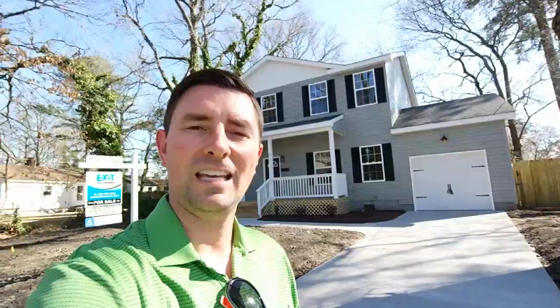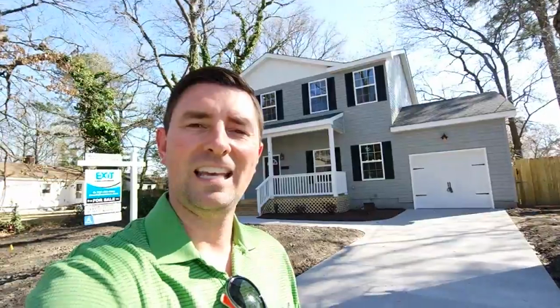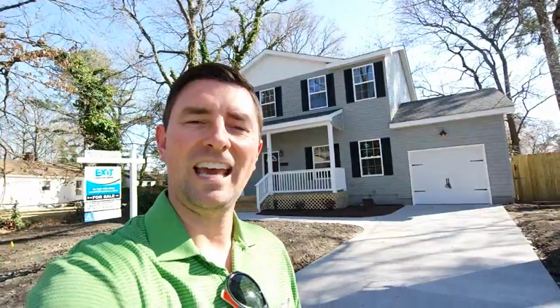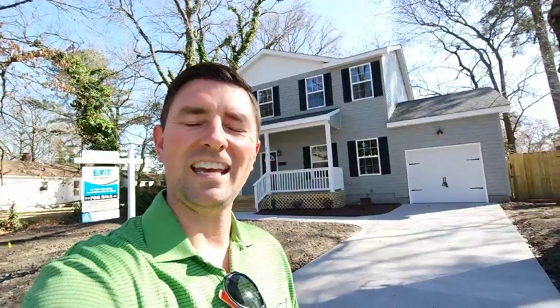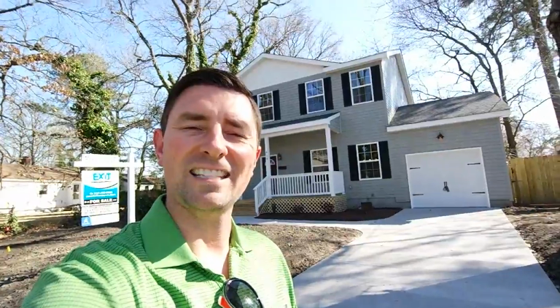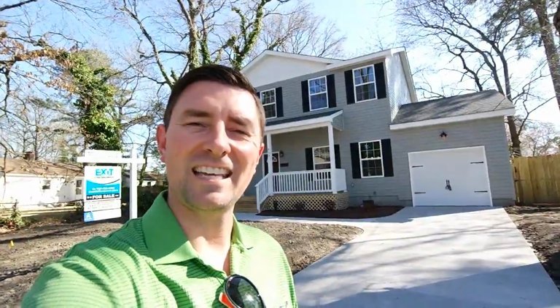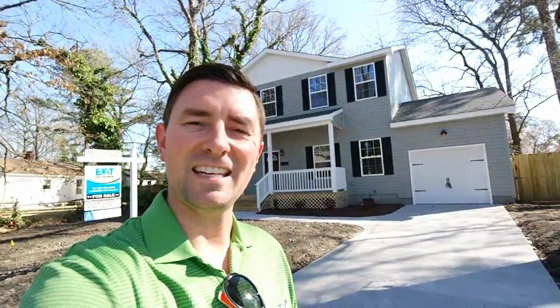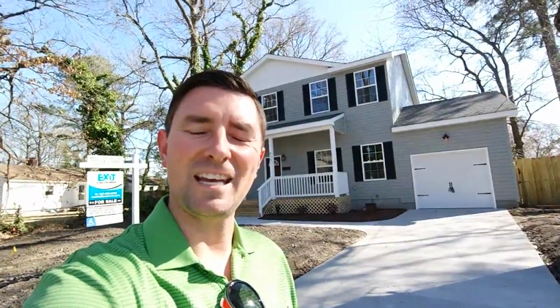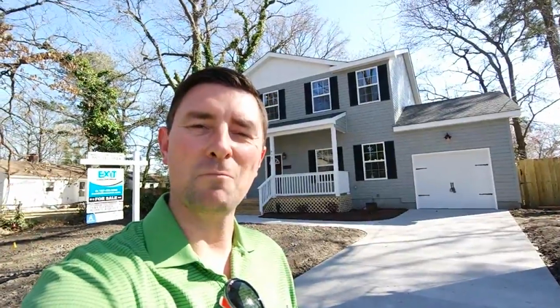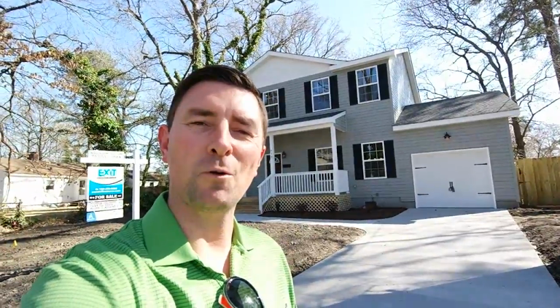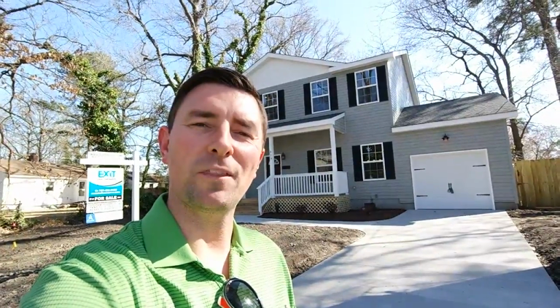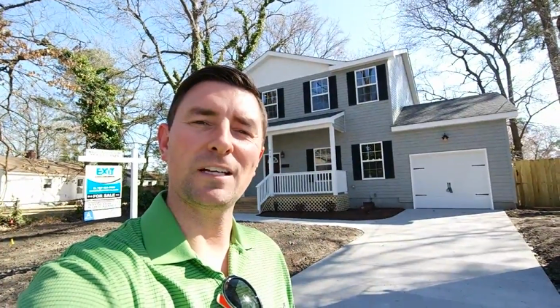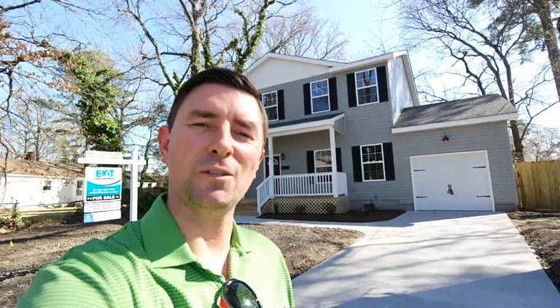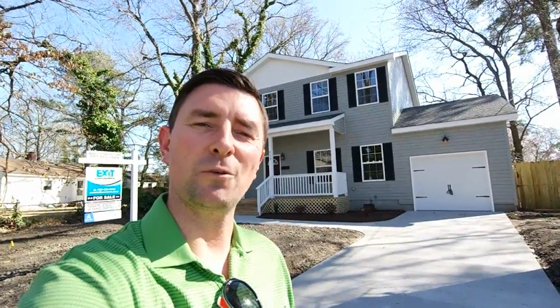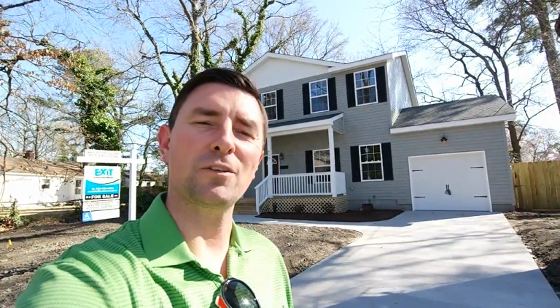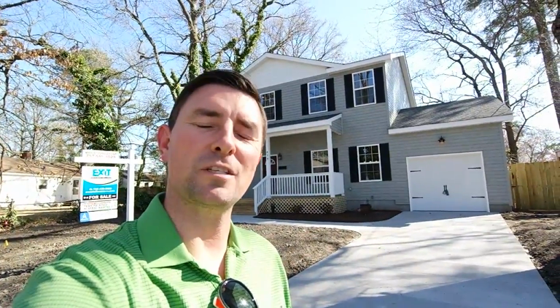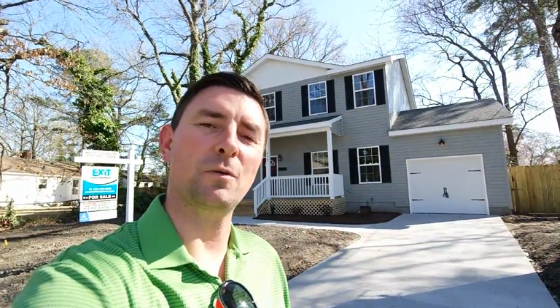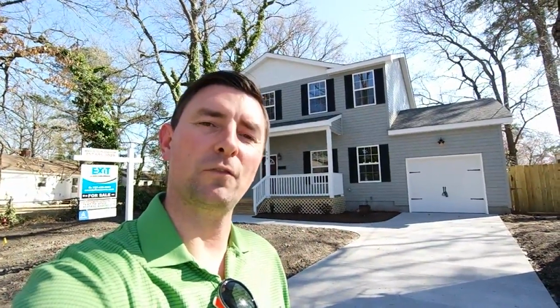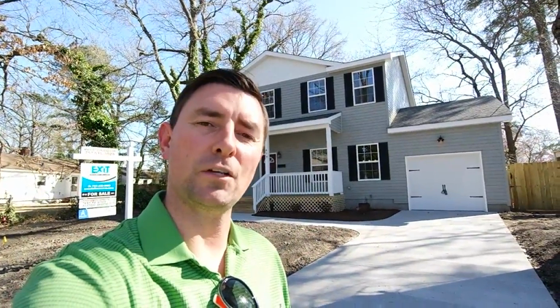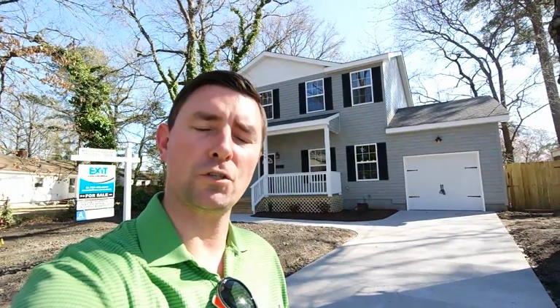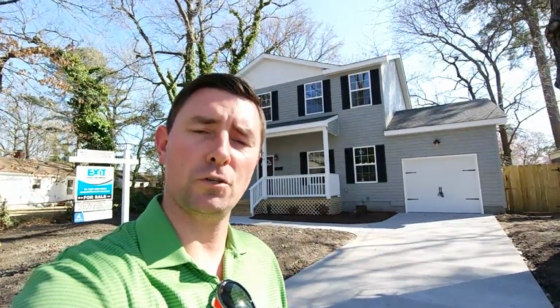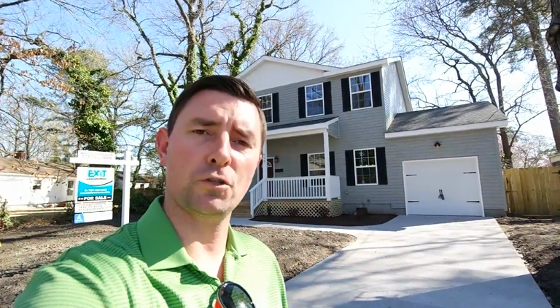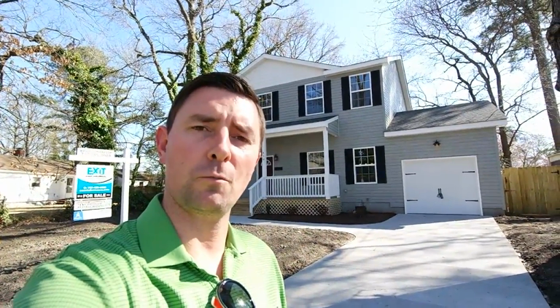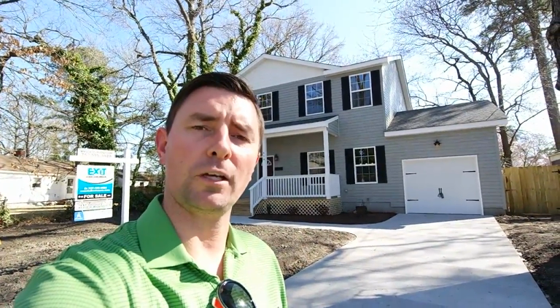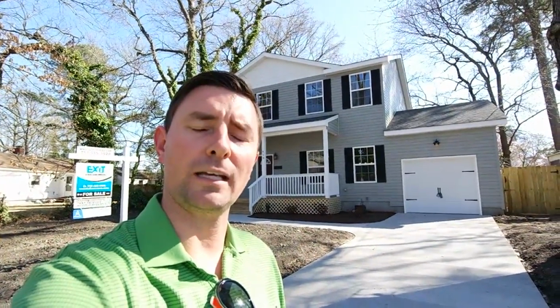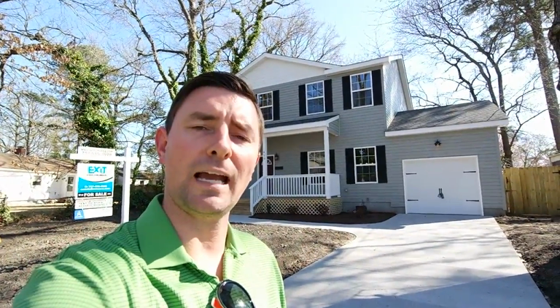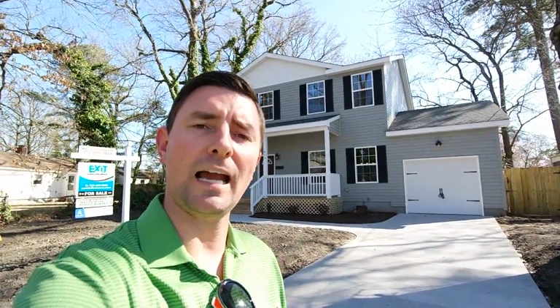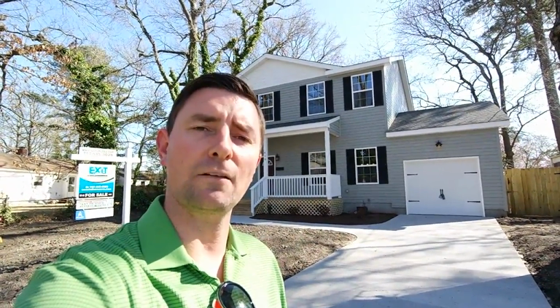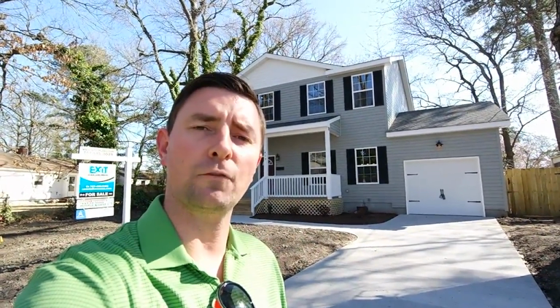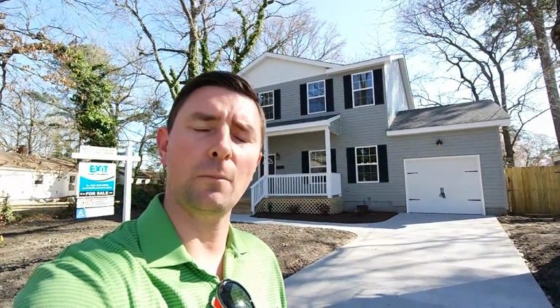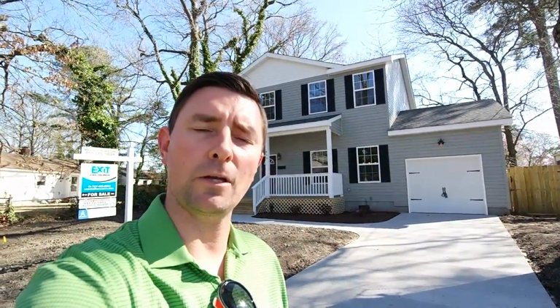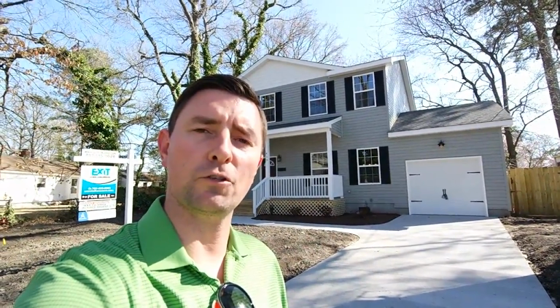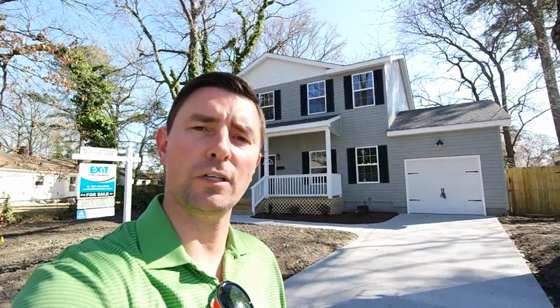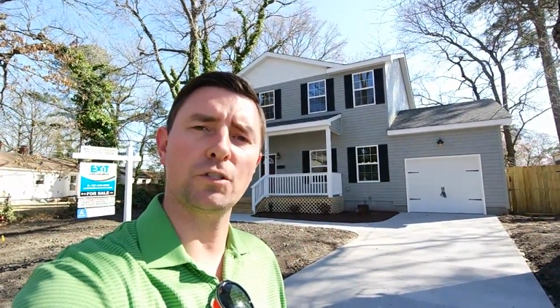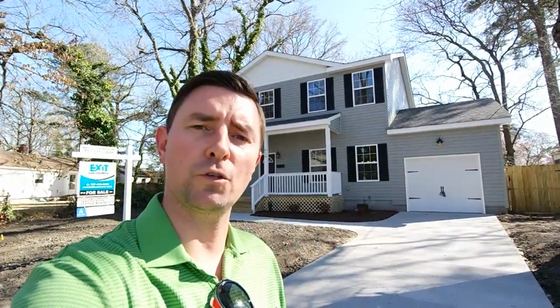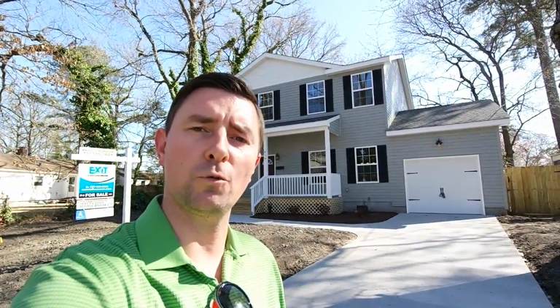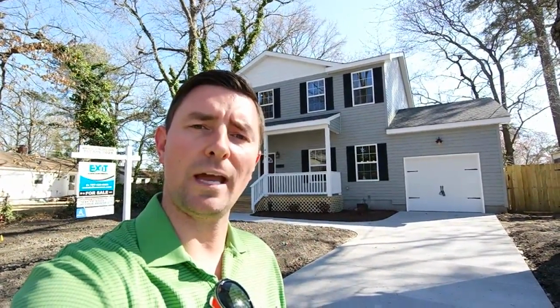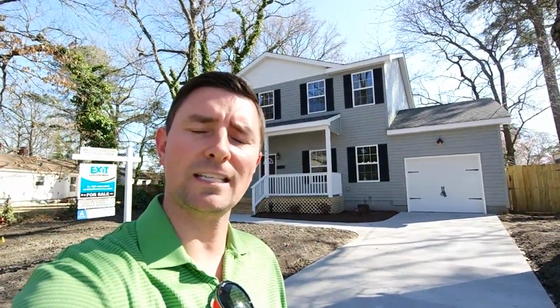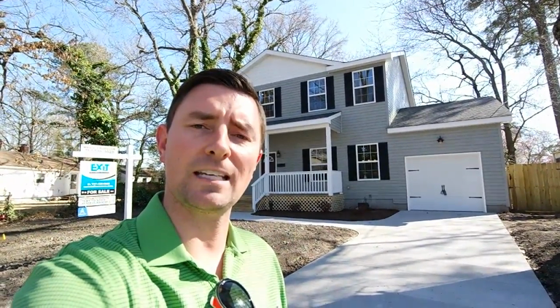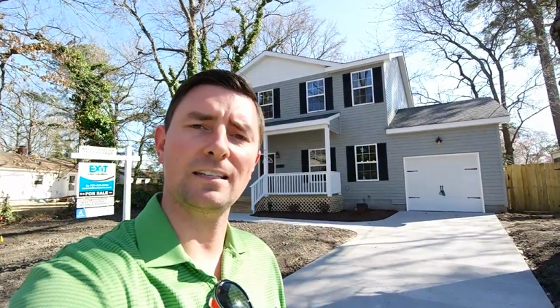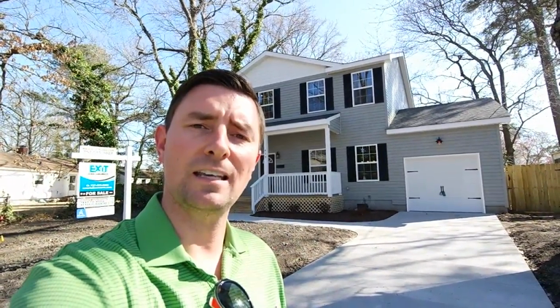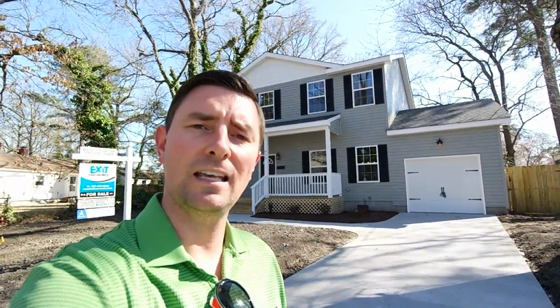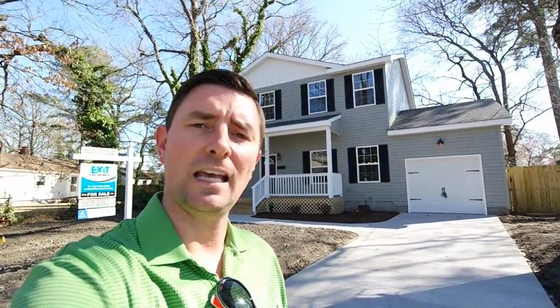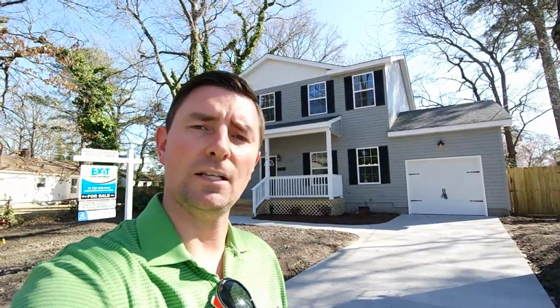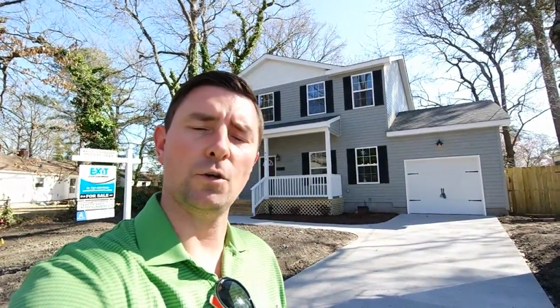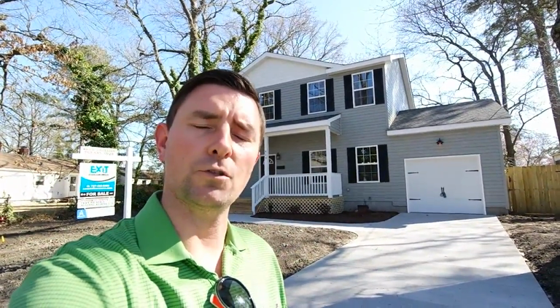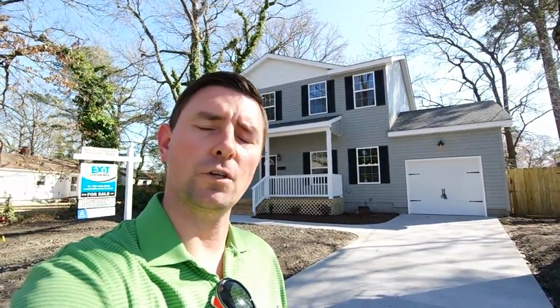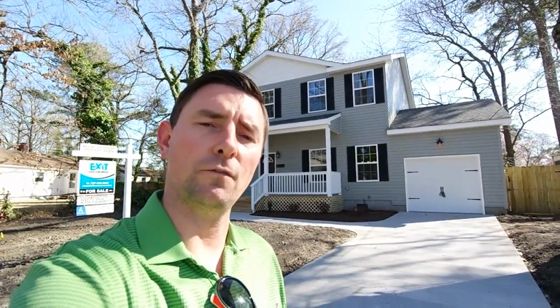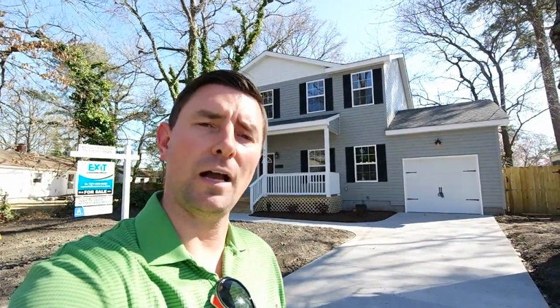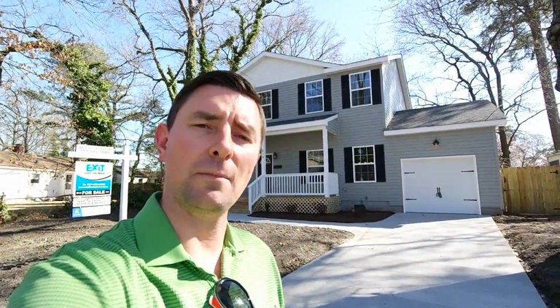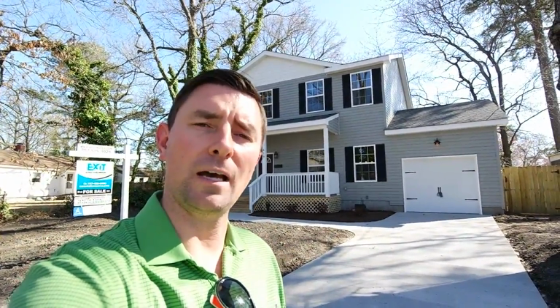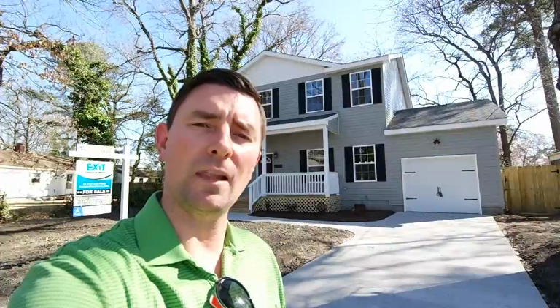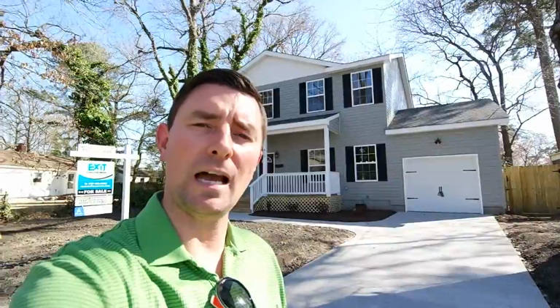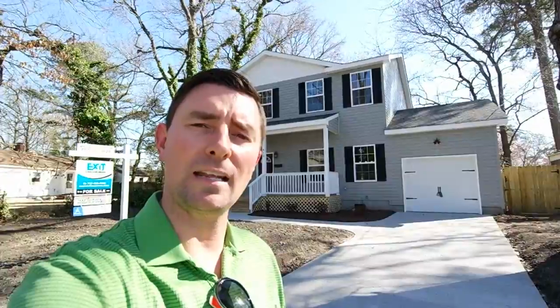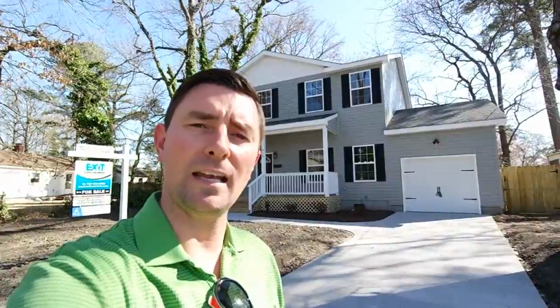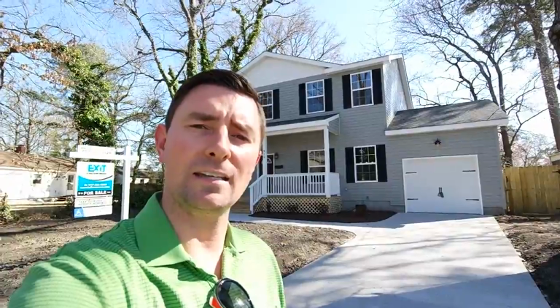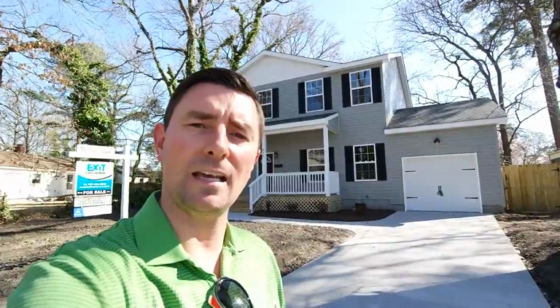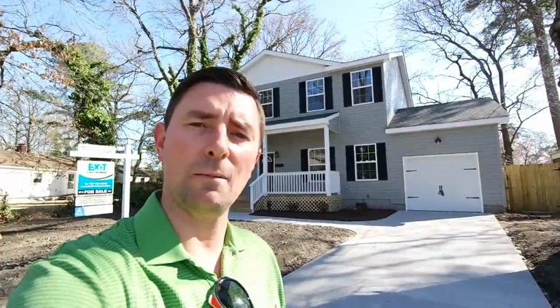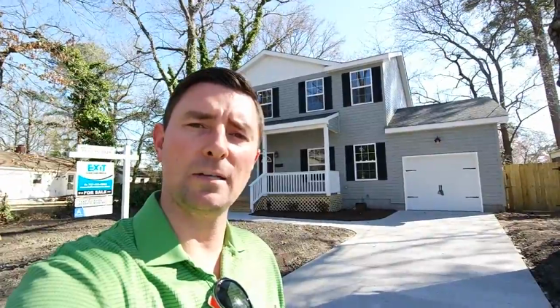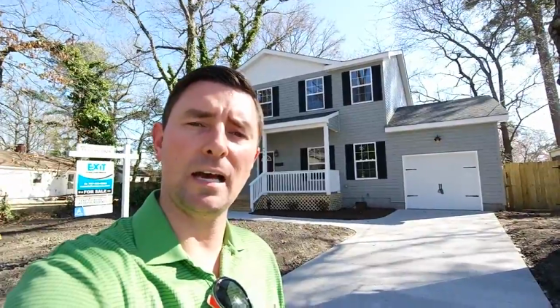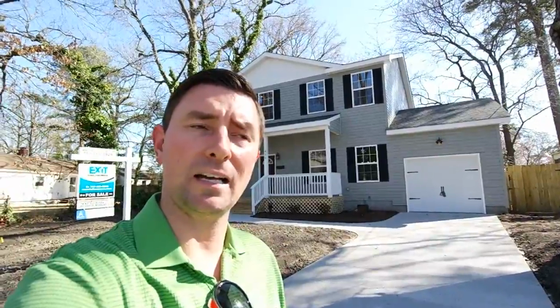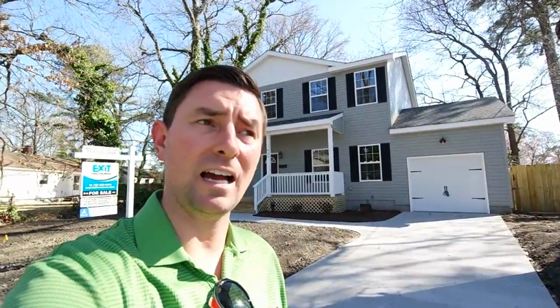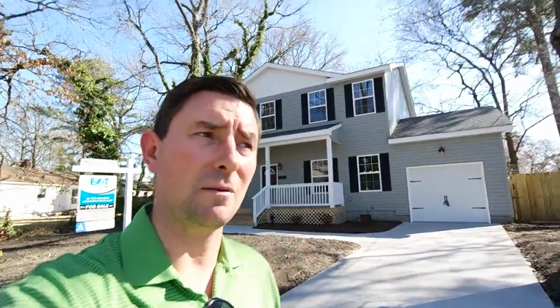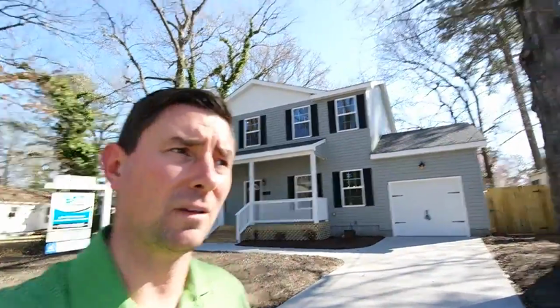Hey, it's Andy Hubba with Exit Realty Professionals, your market guide from entry to exit. As always, you can find me online at andyhubba.com.